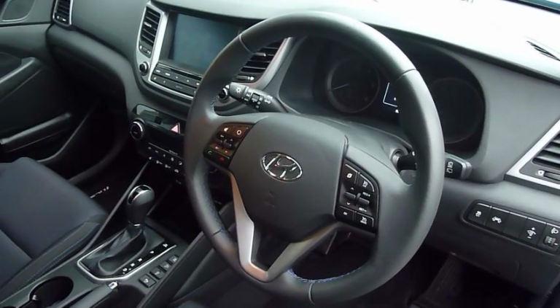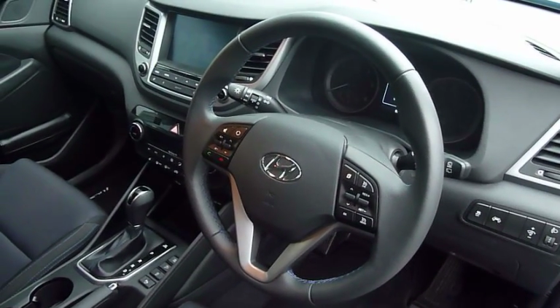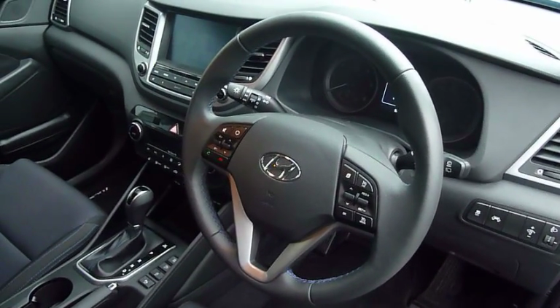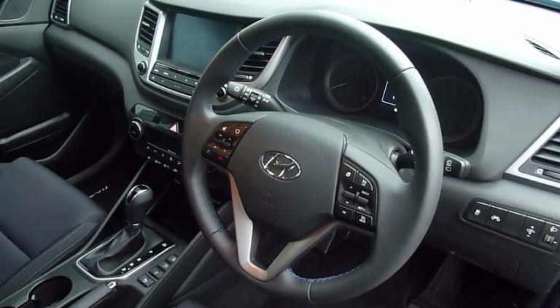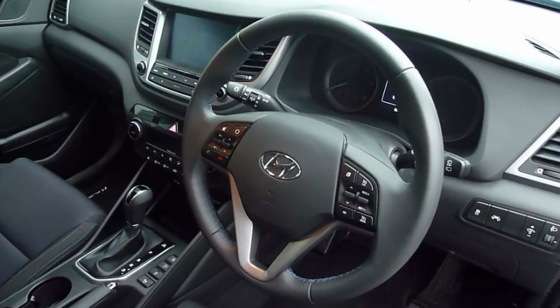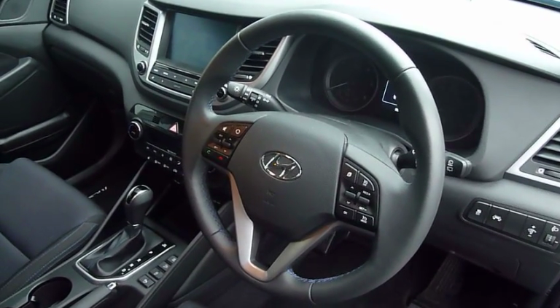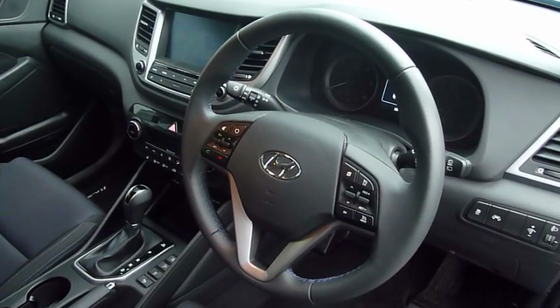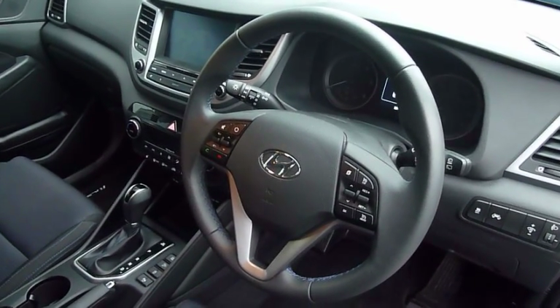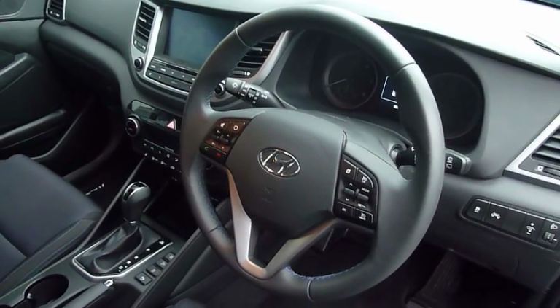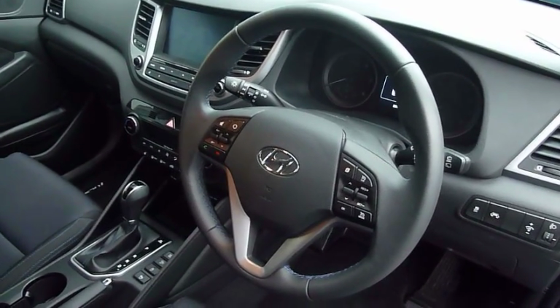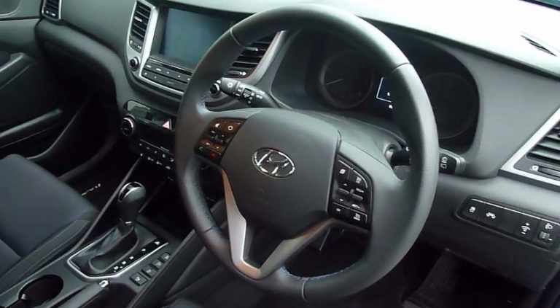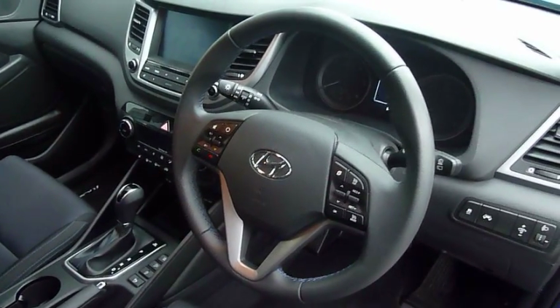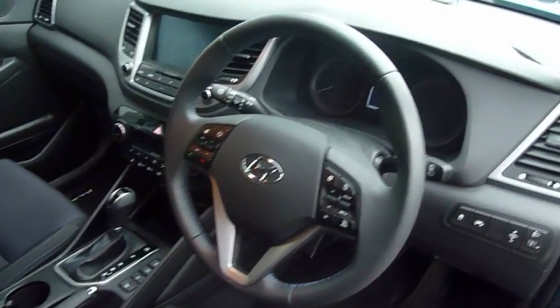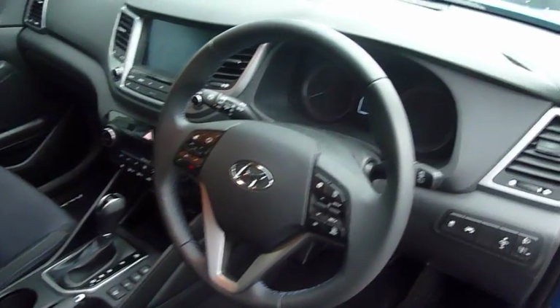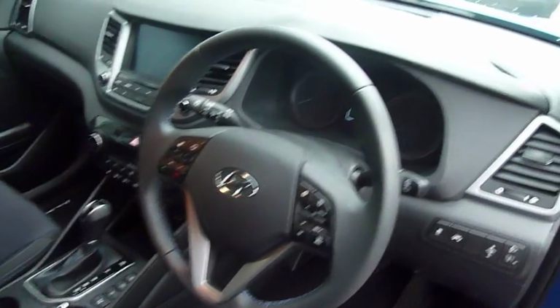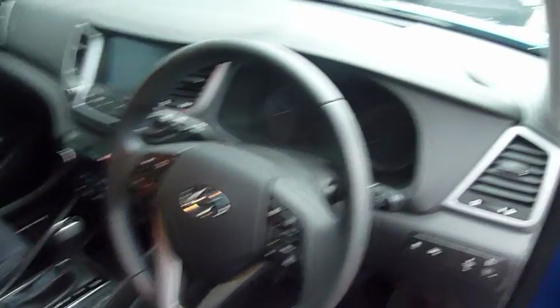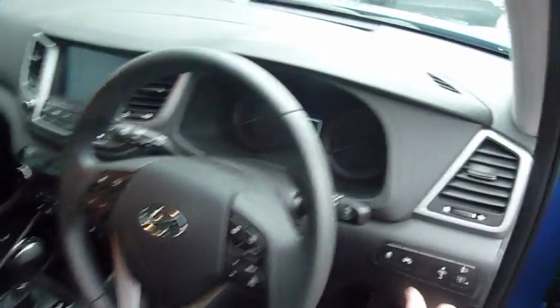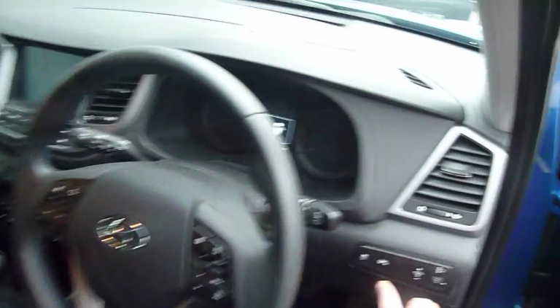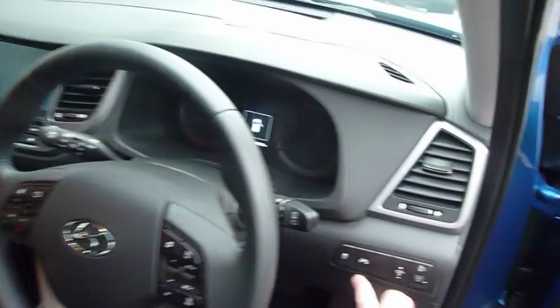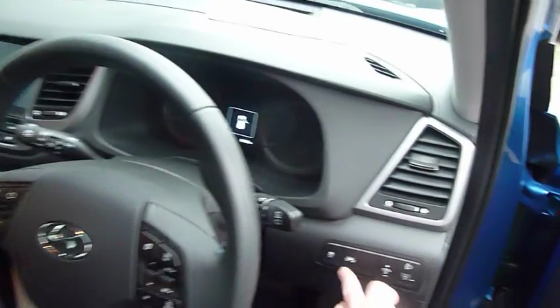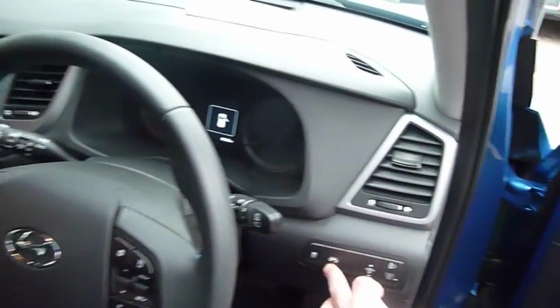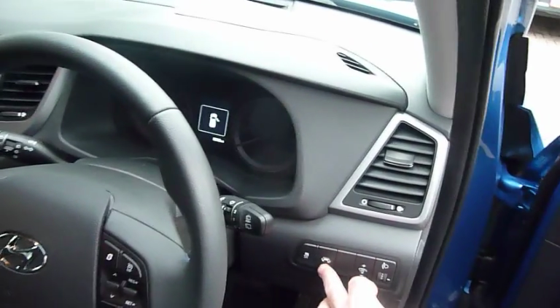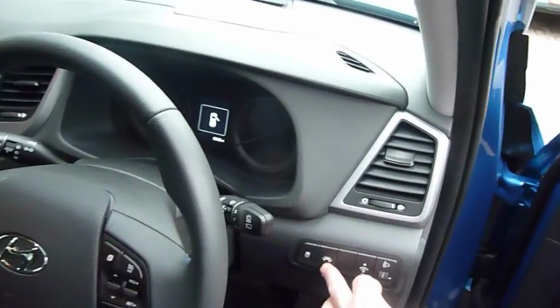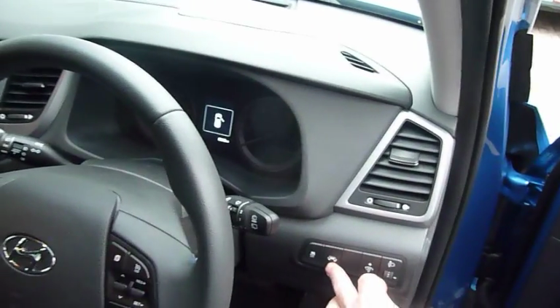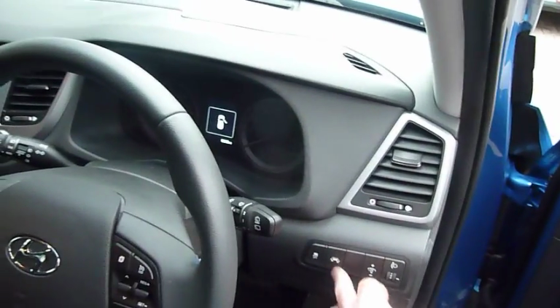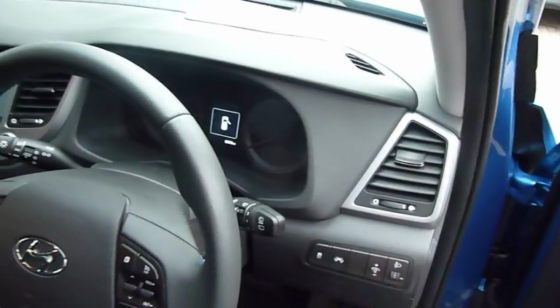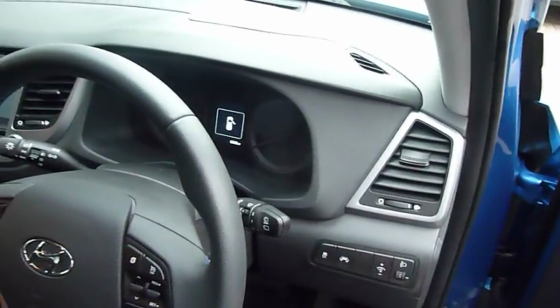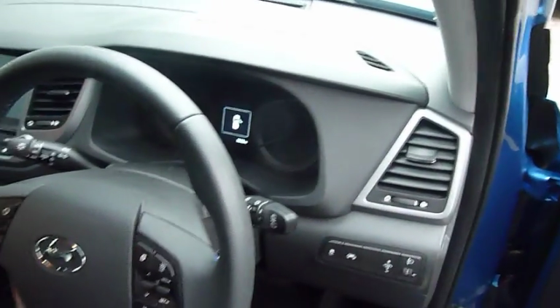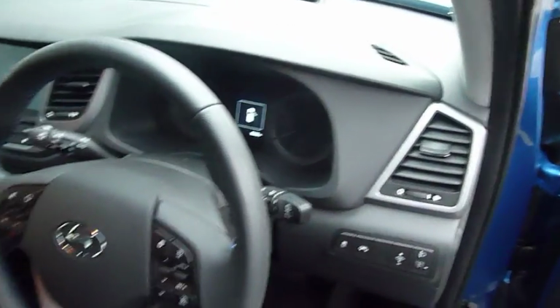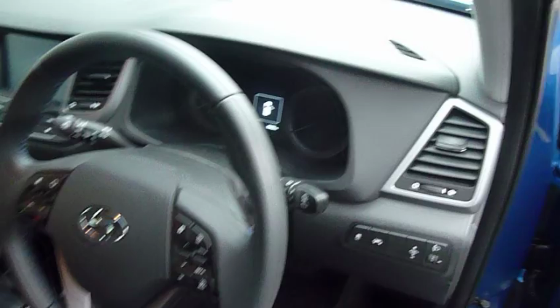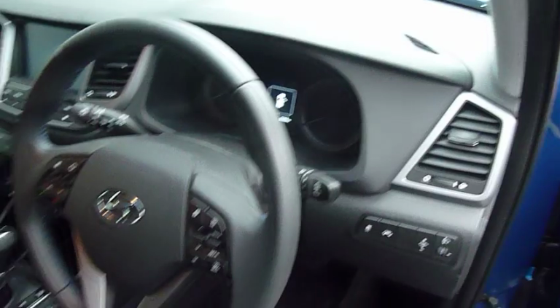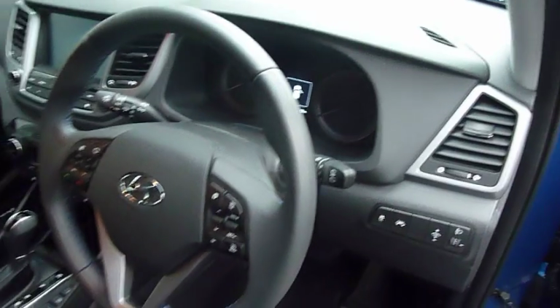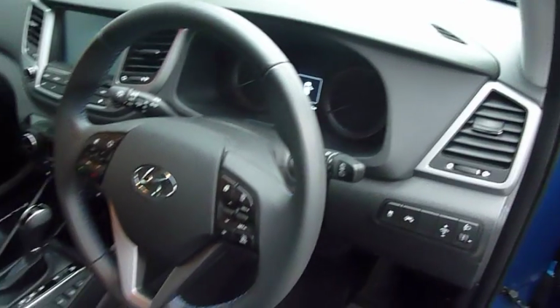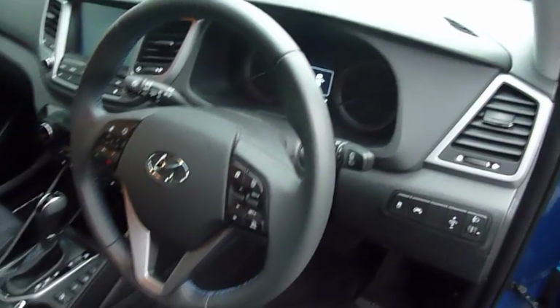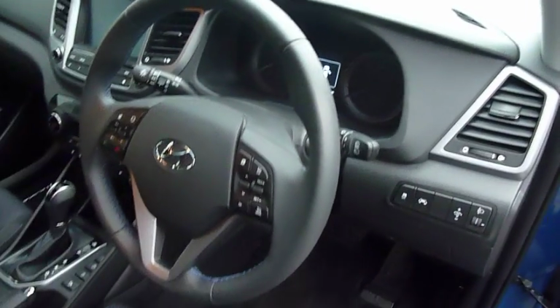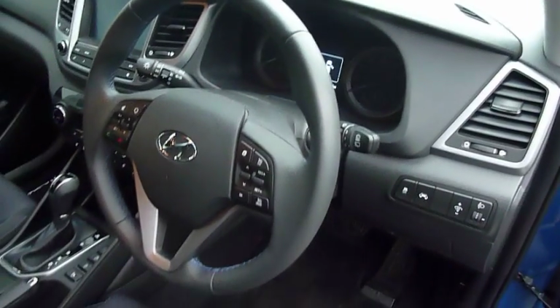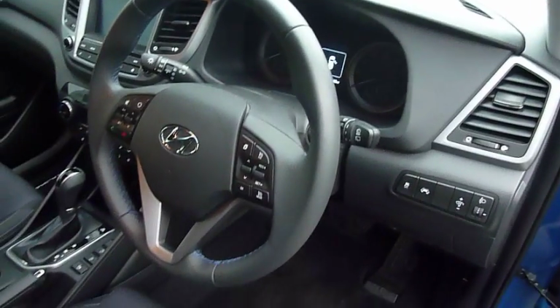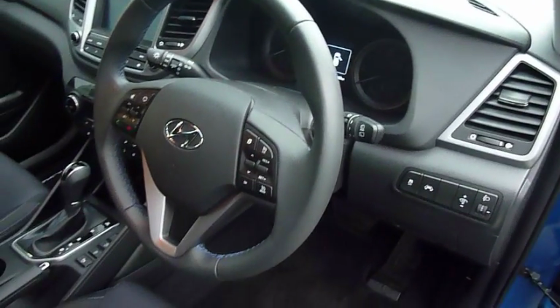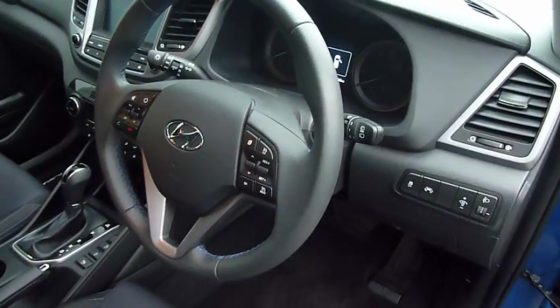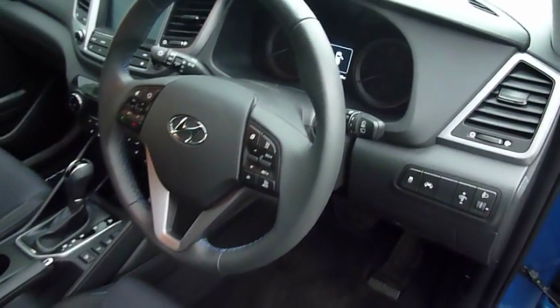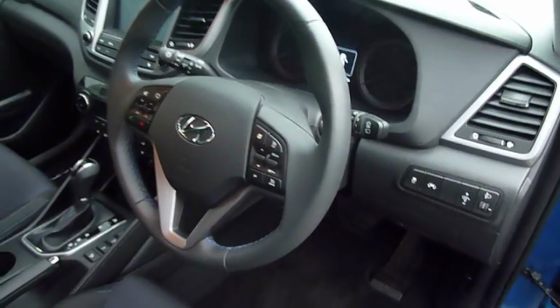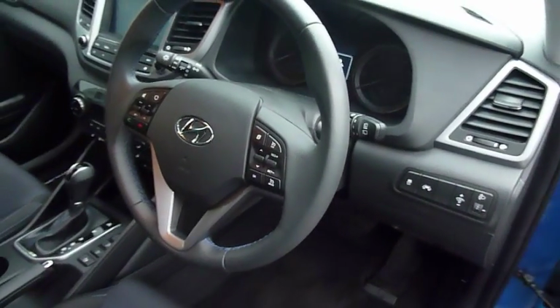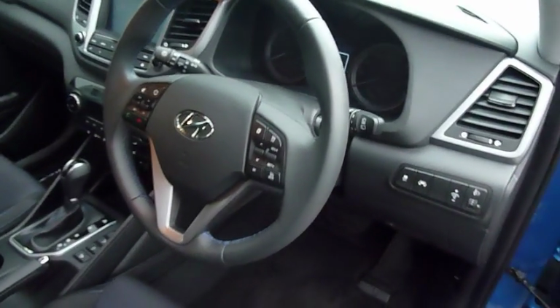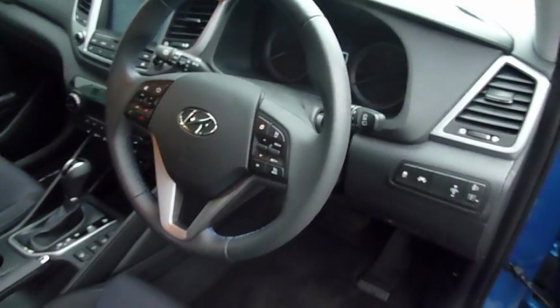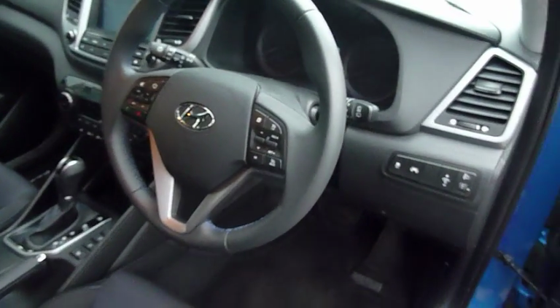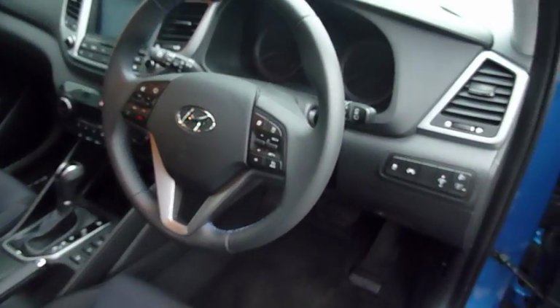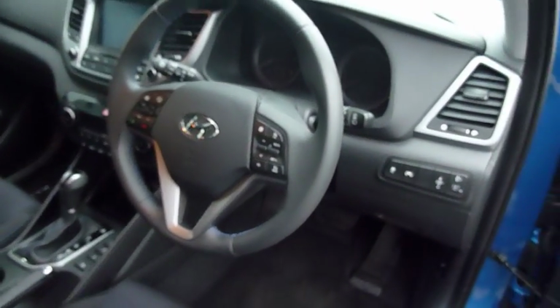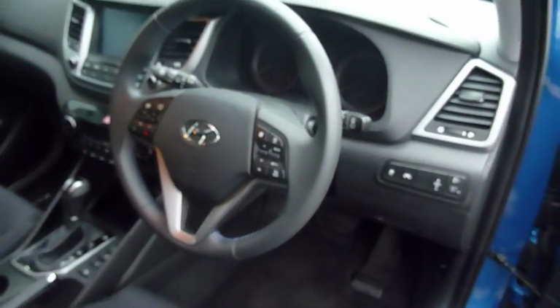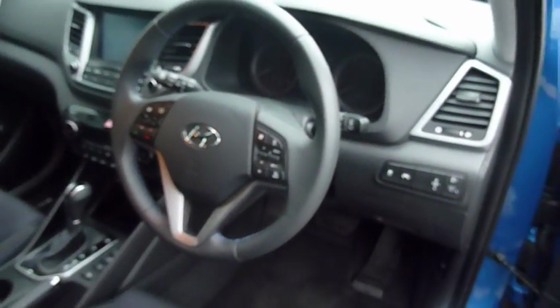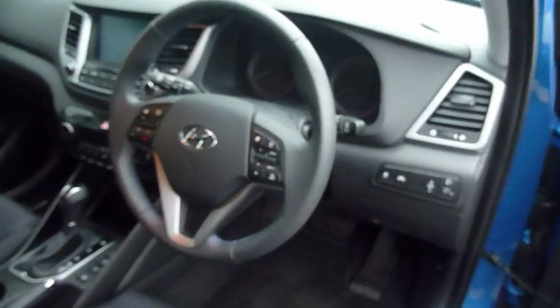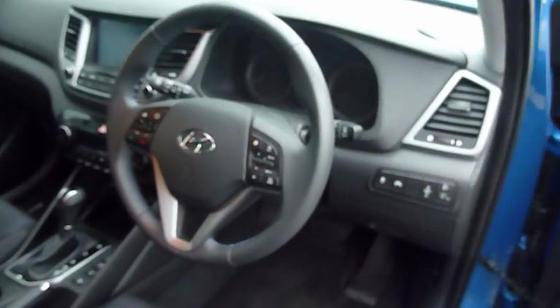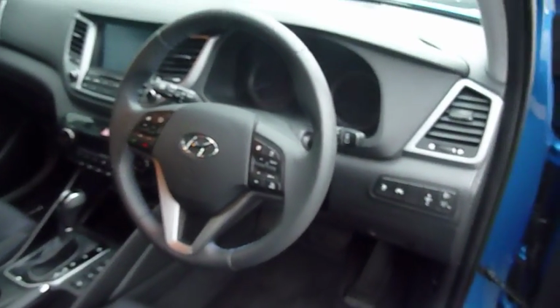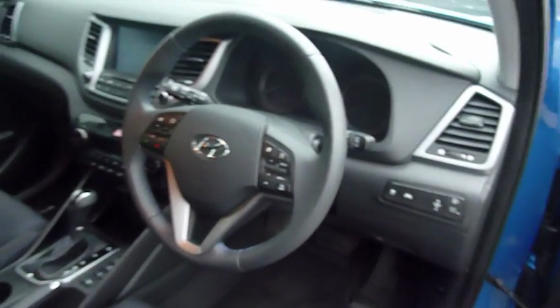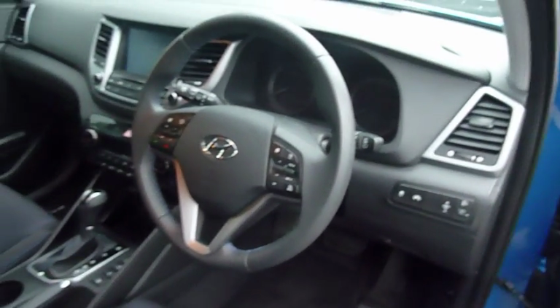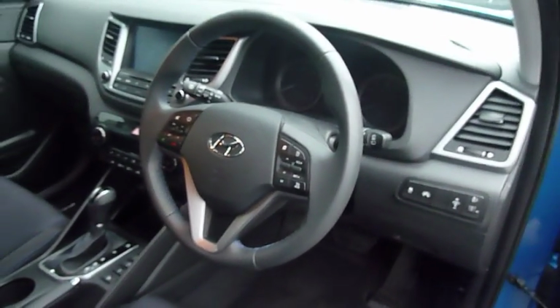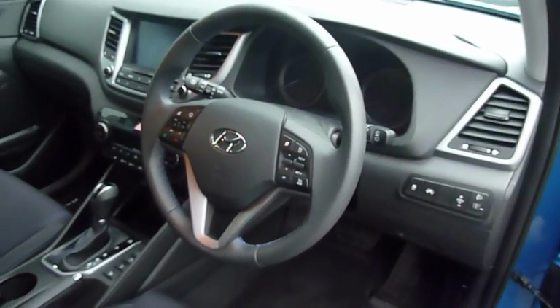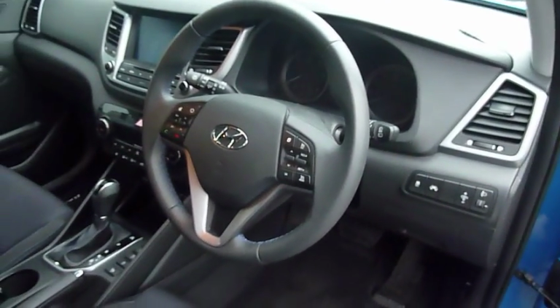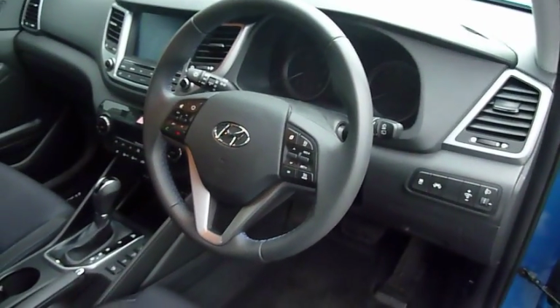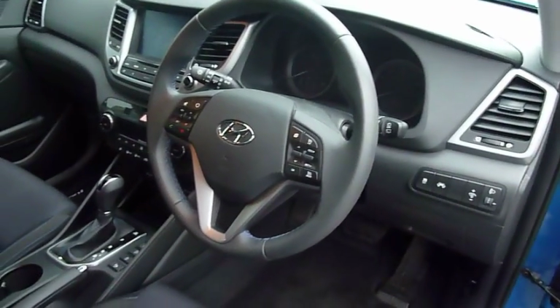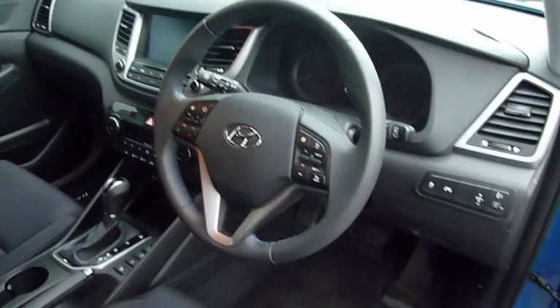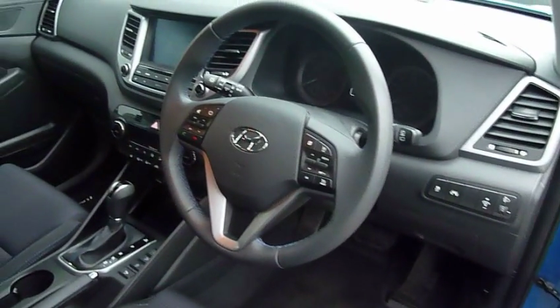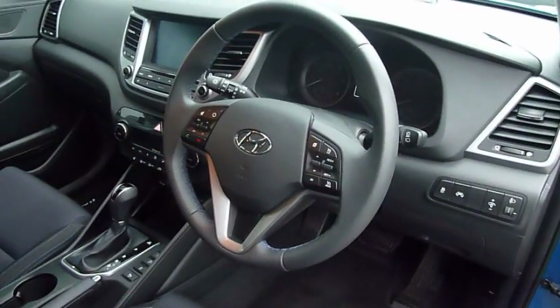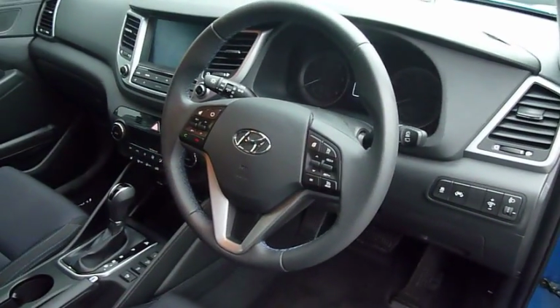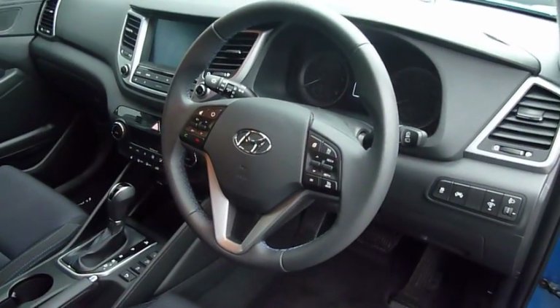There are also auto lights, lane assist, and lane departure warning. It really is a very nice spec, the SE NAV.